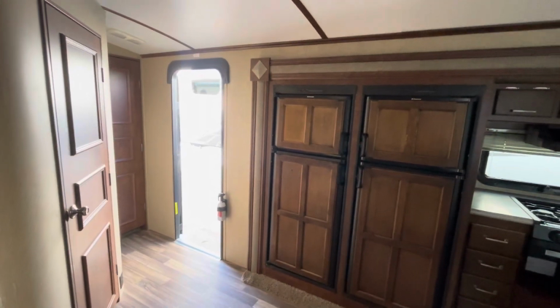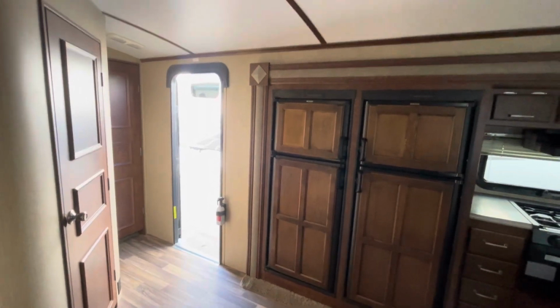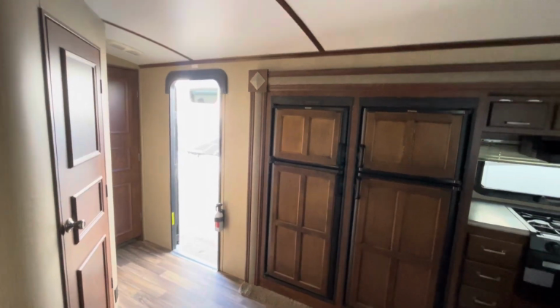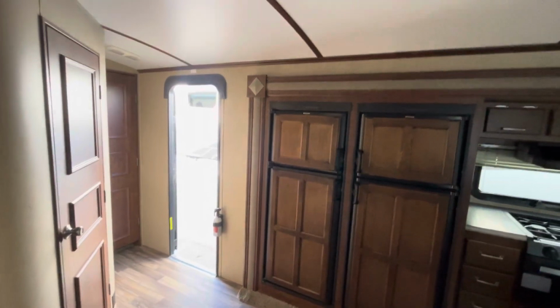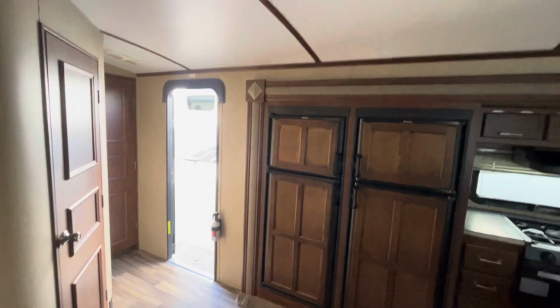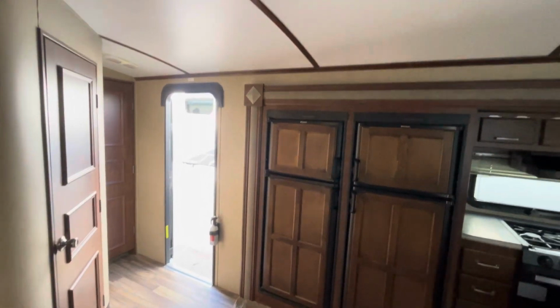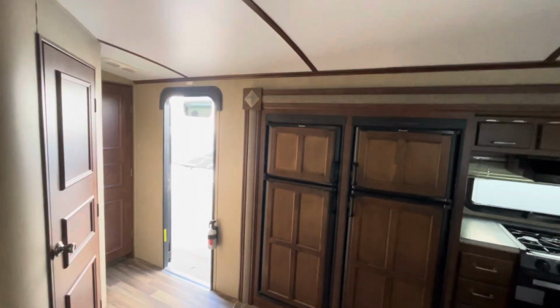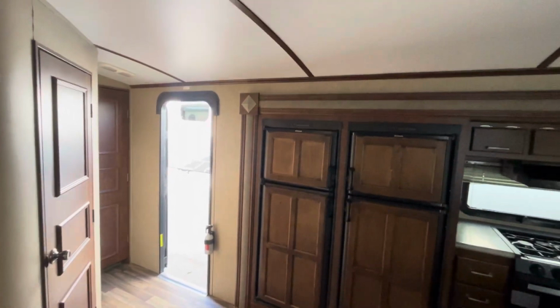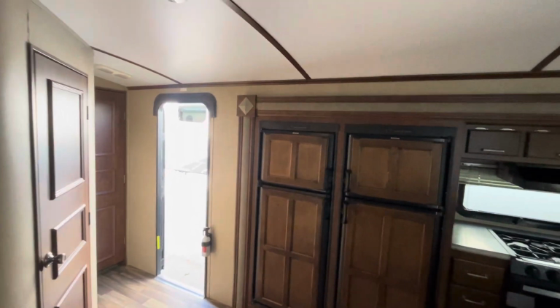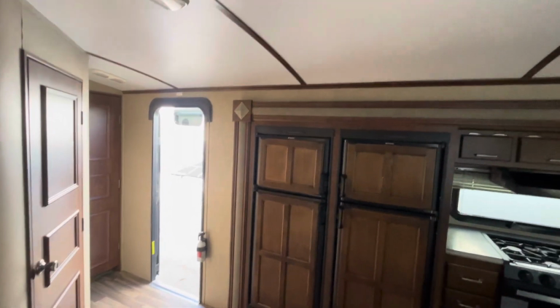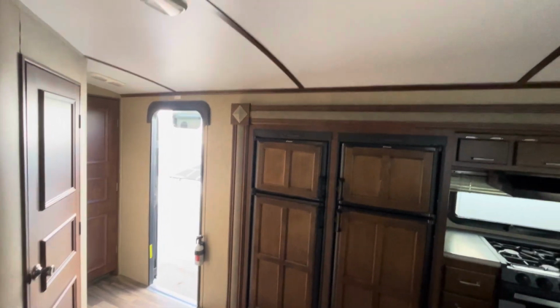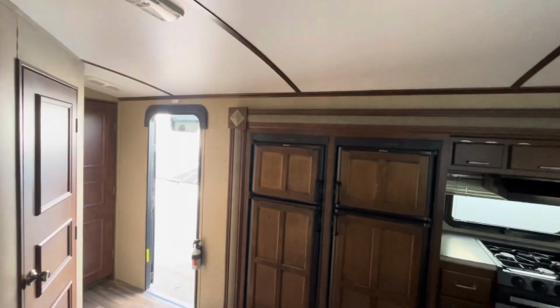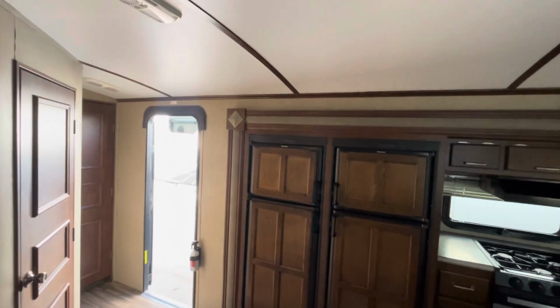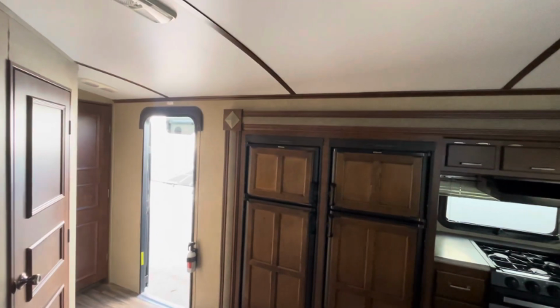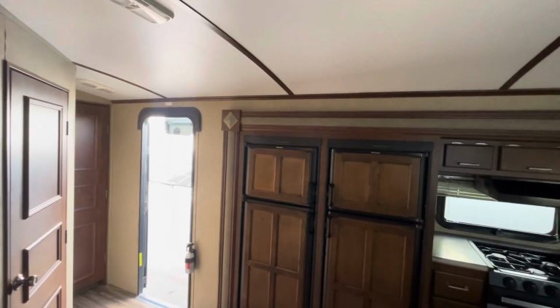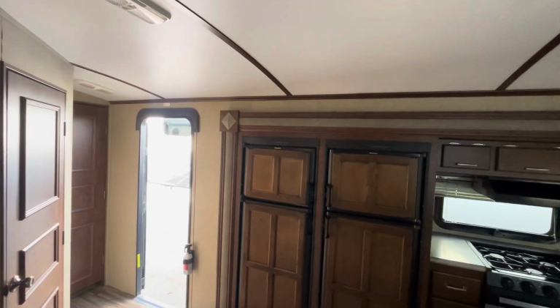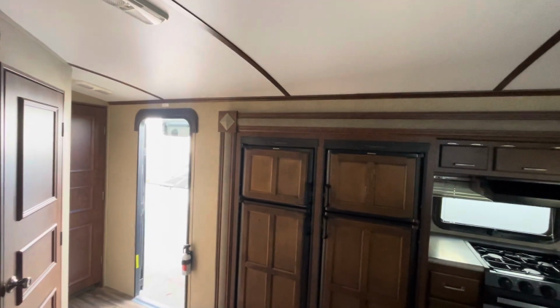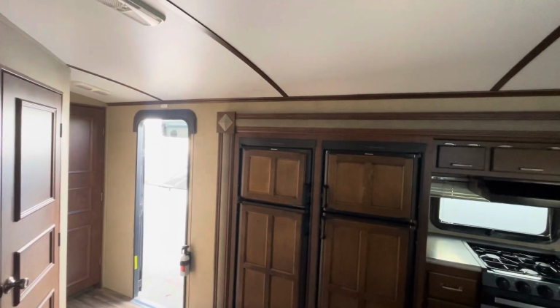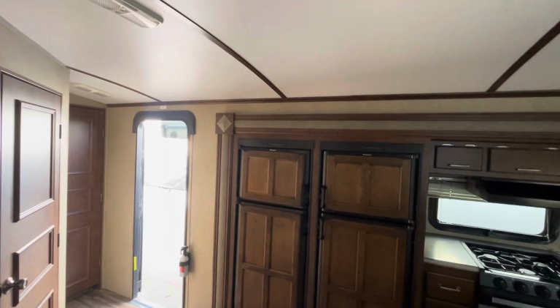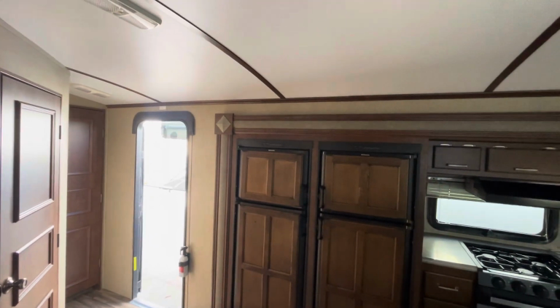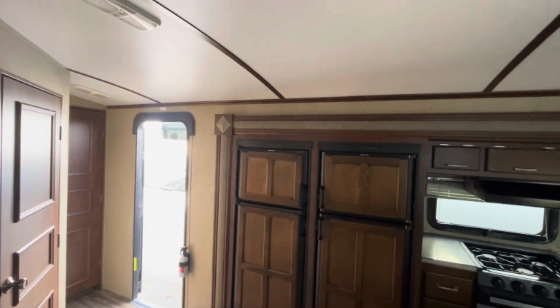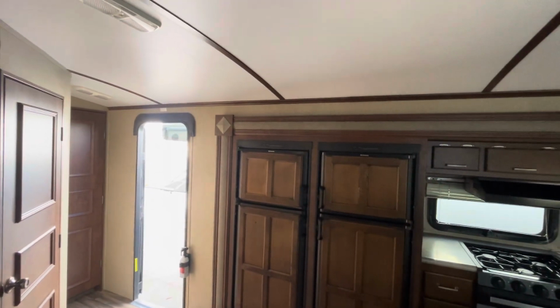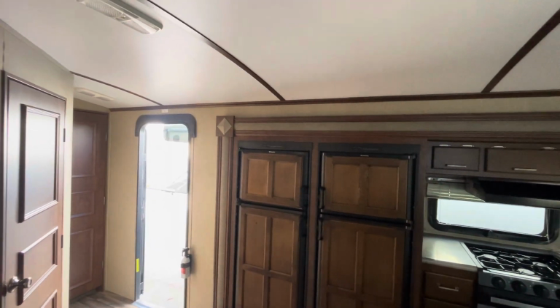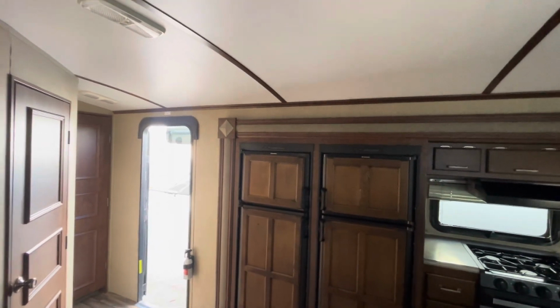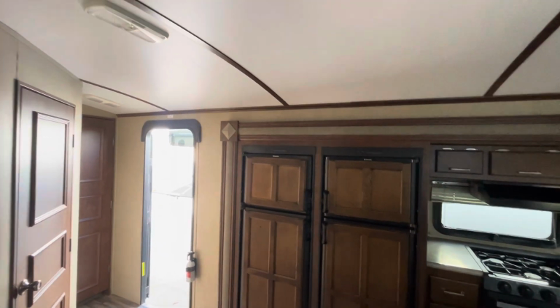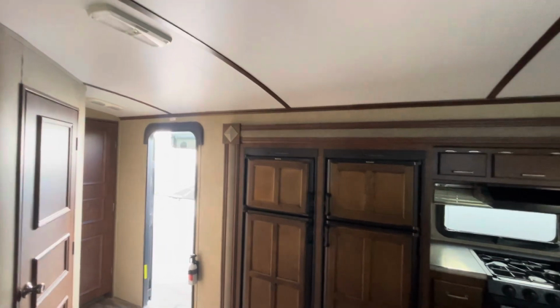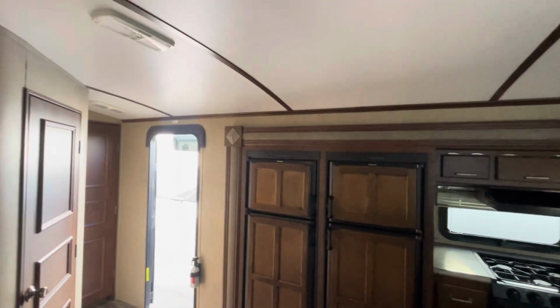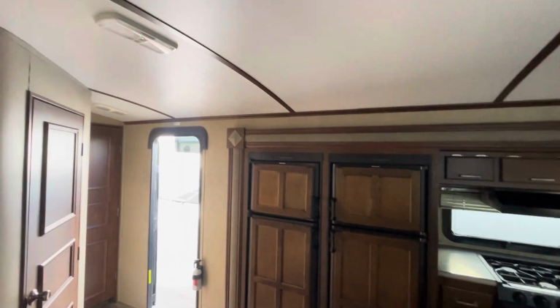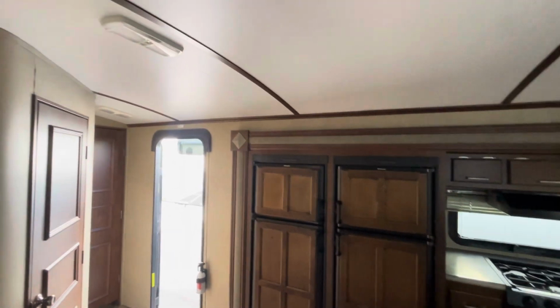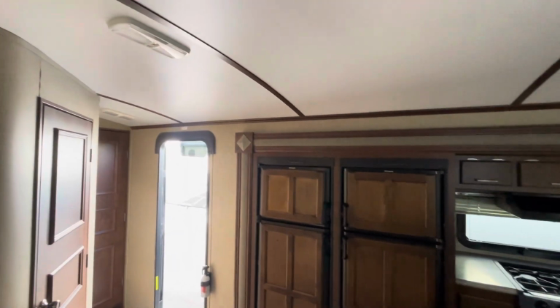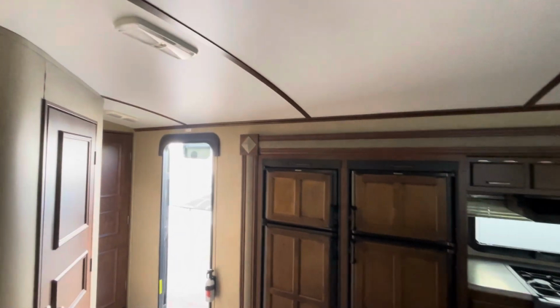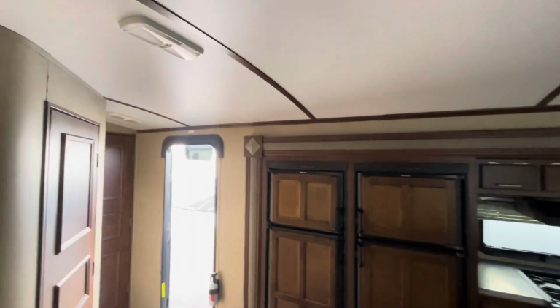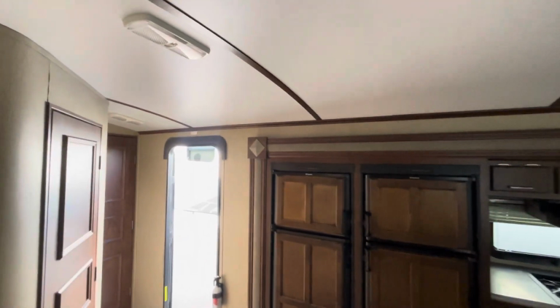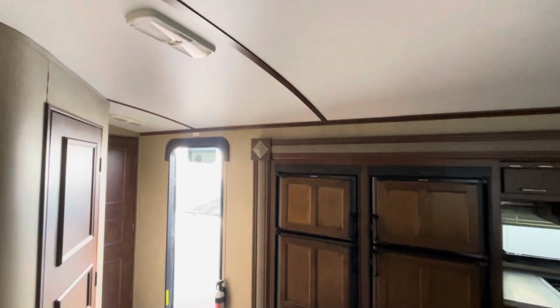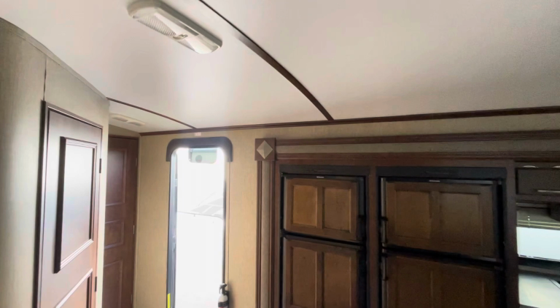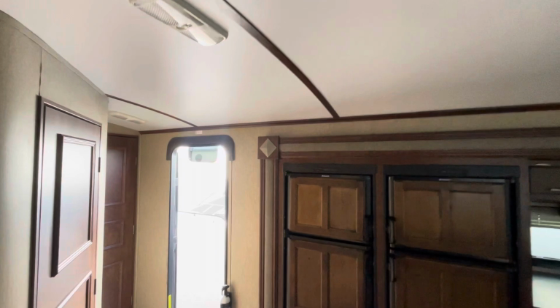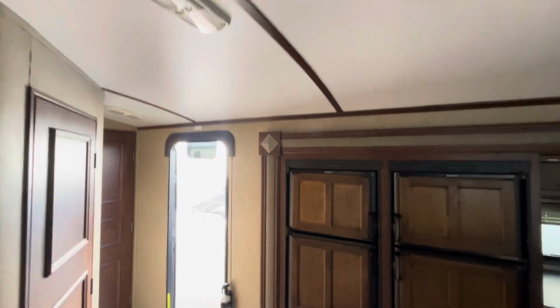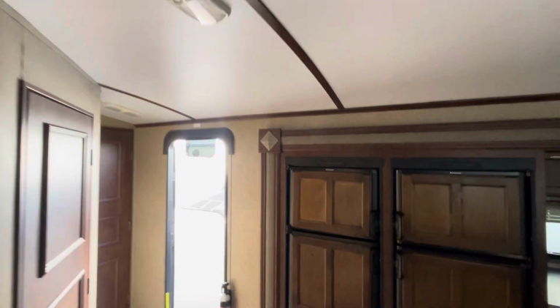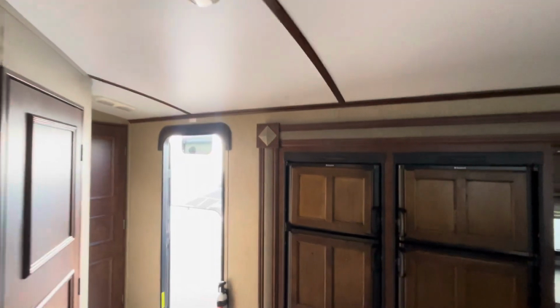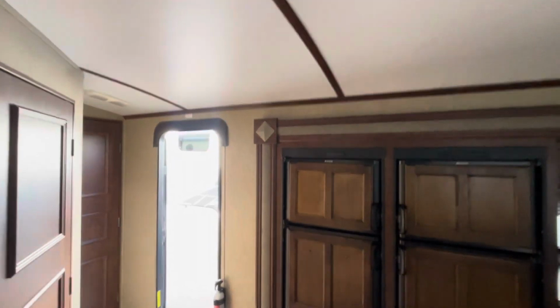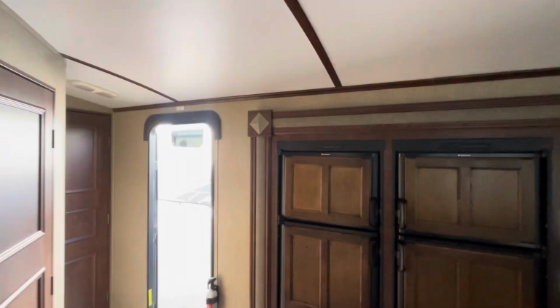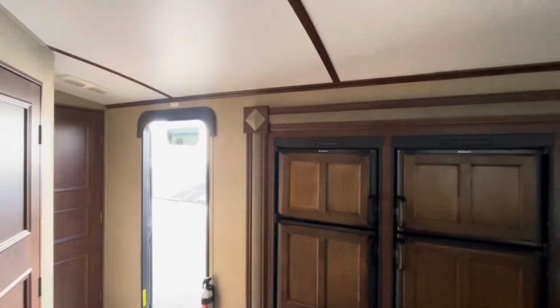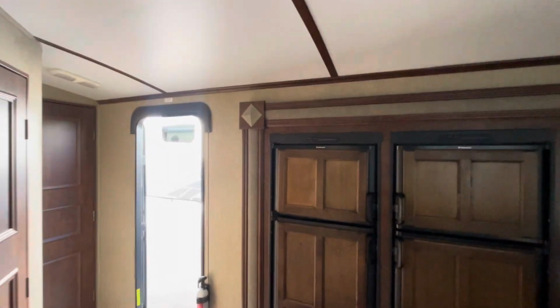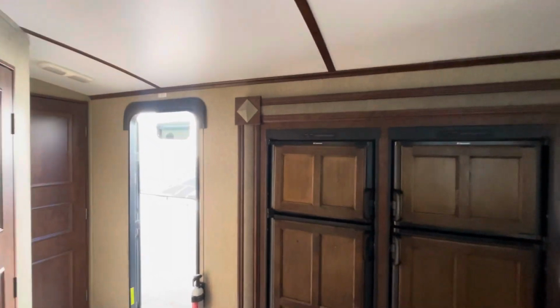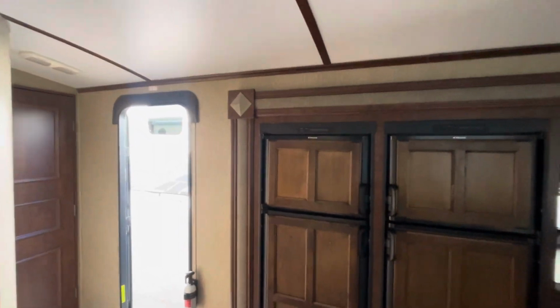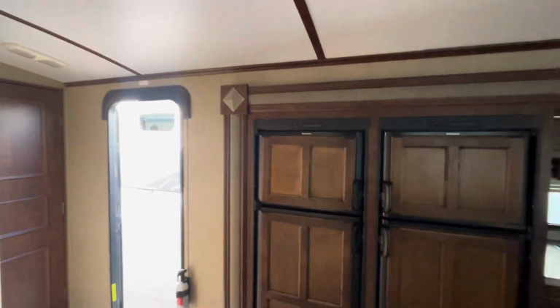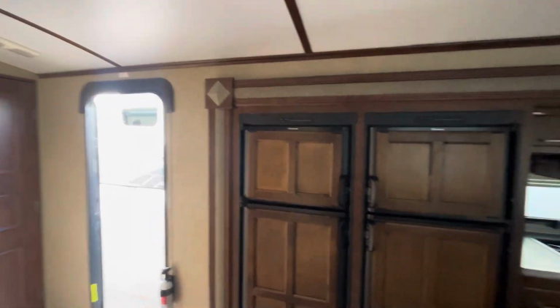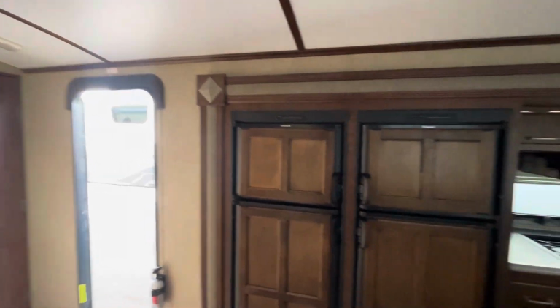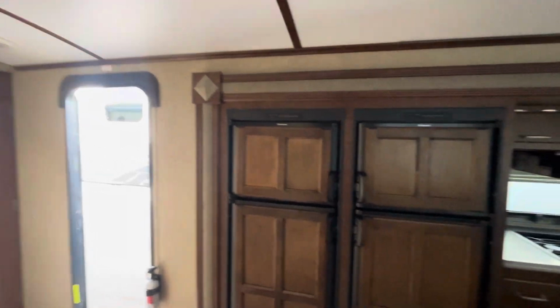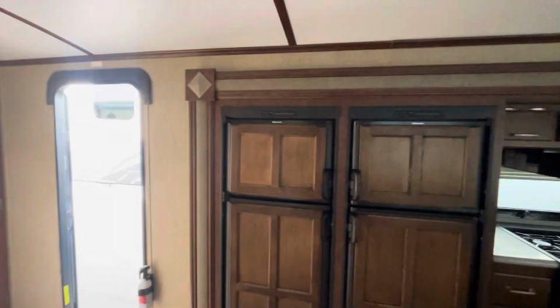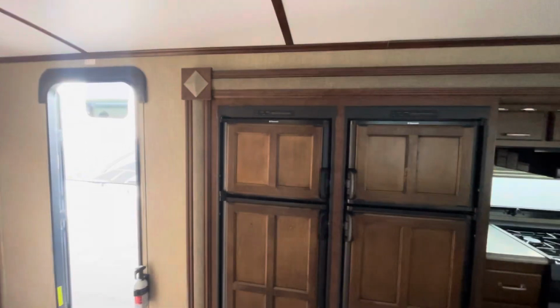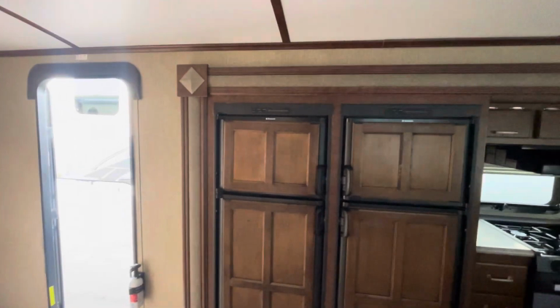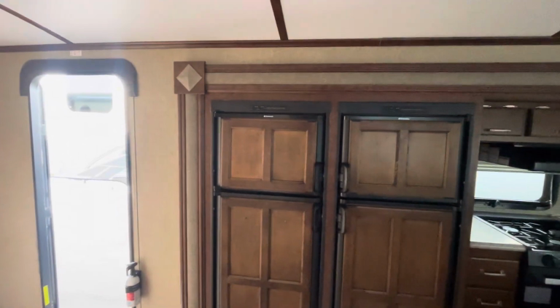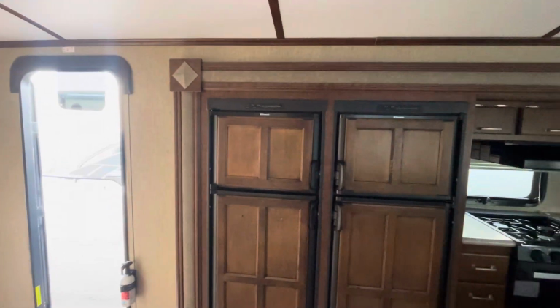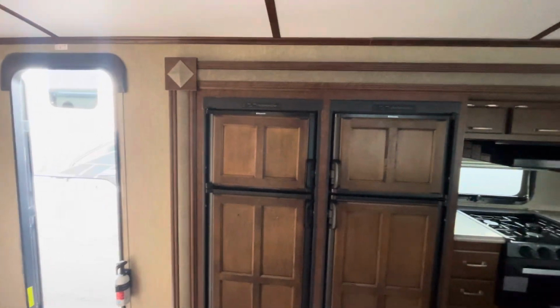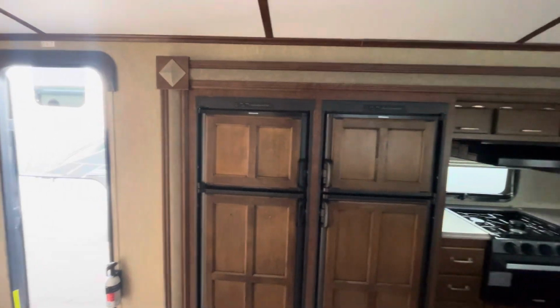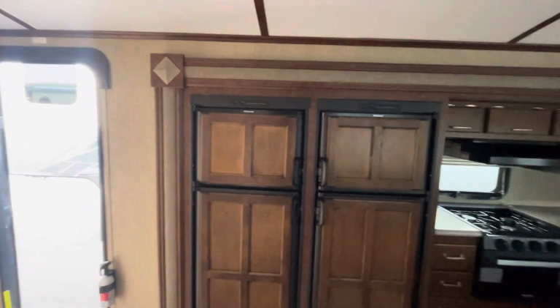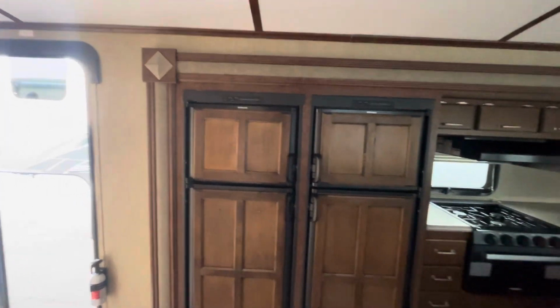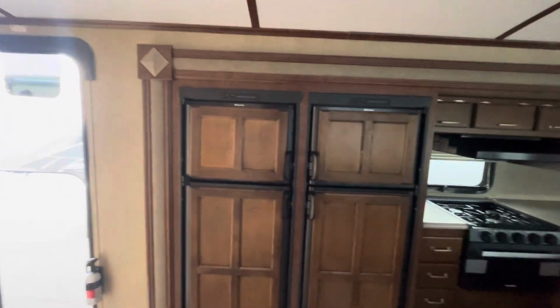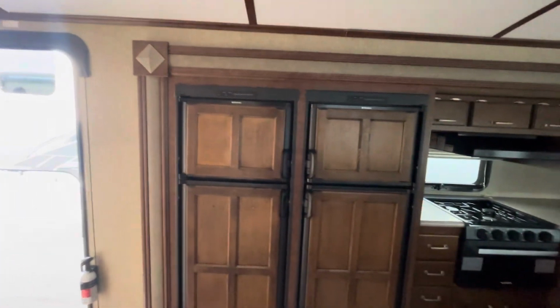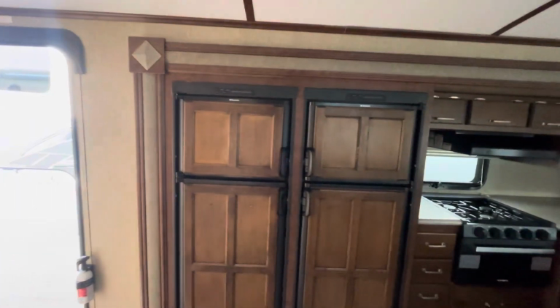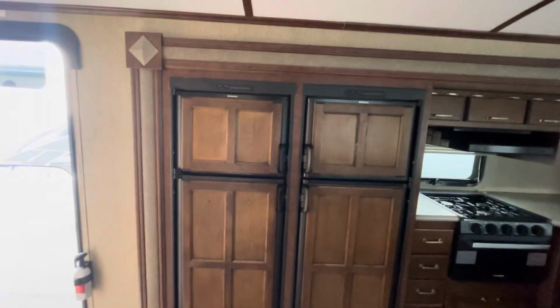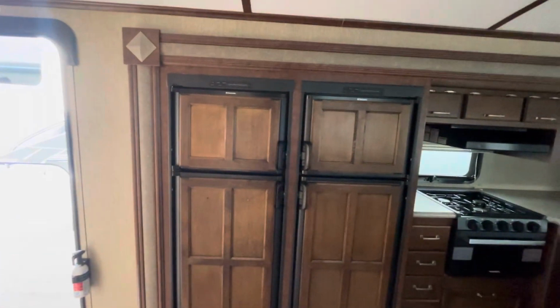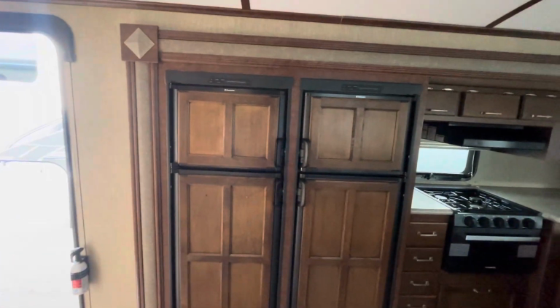When you walk in you can kind of see the ceiling is rounded — that's one thing I like to mention. That's a higher class thing that they do on these trailers.